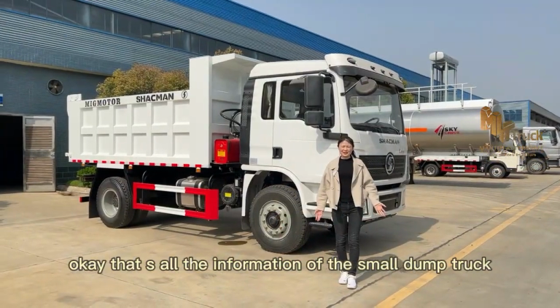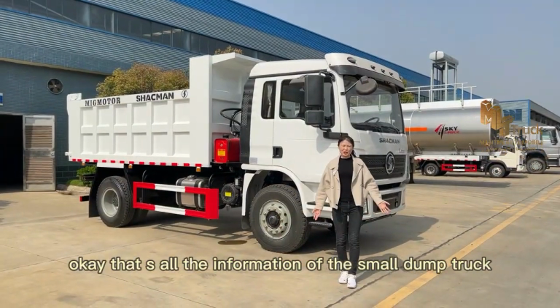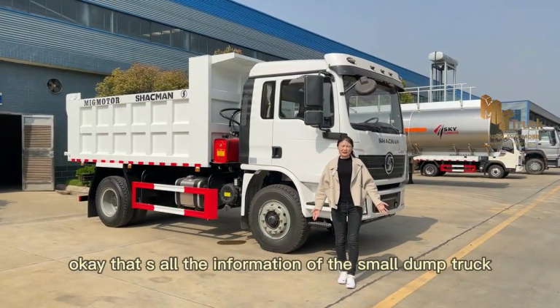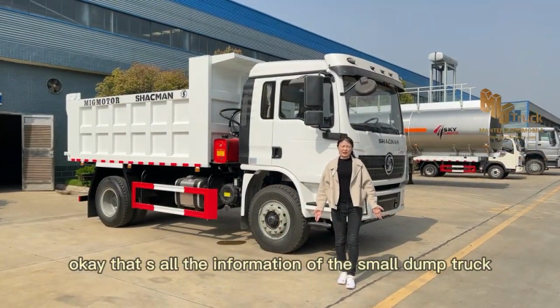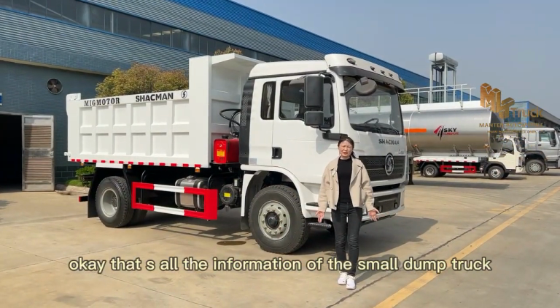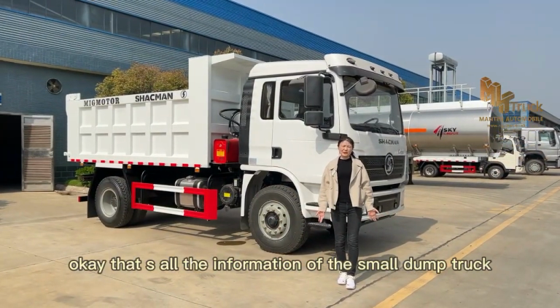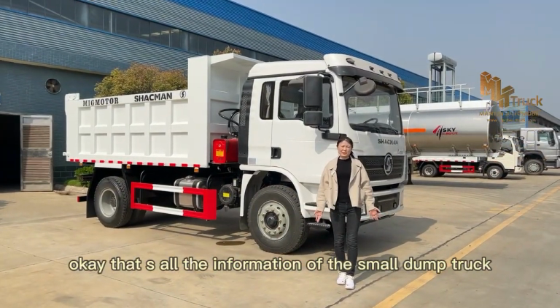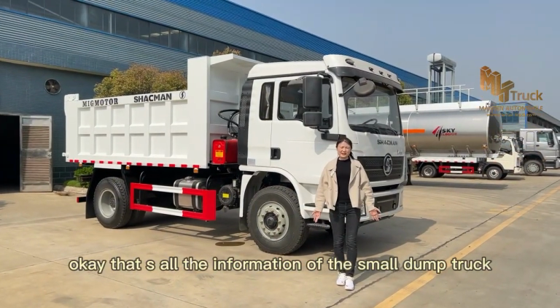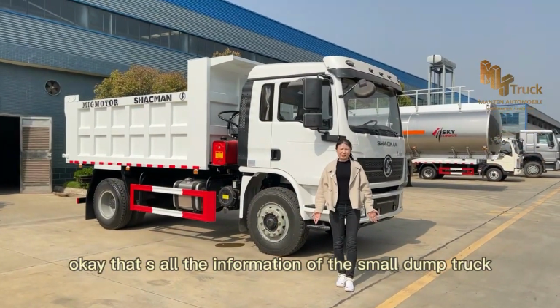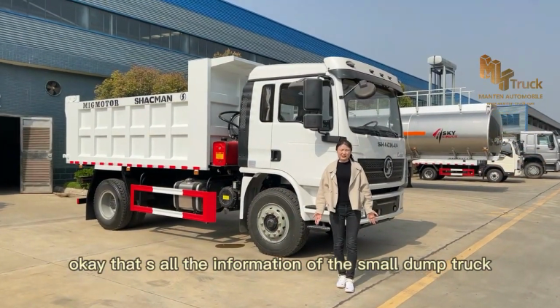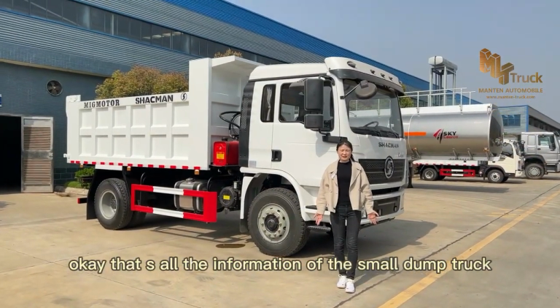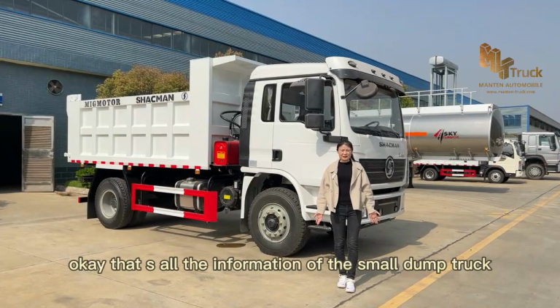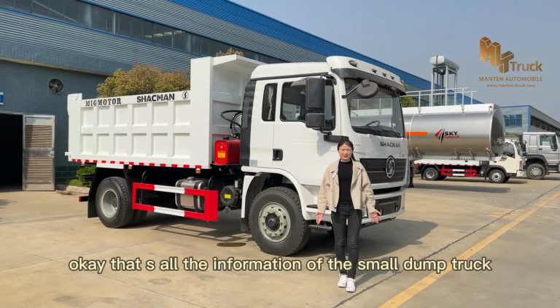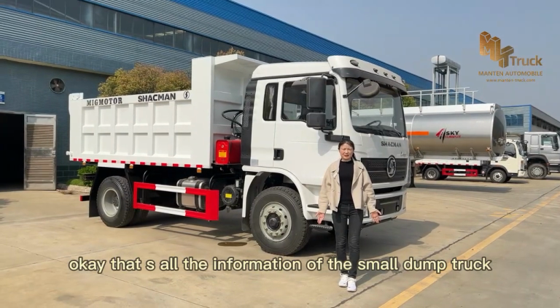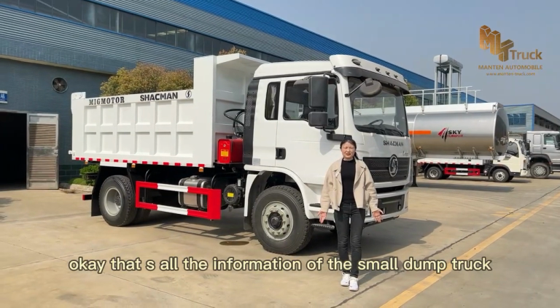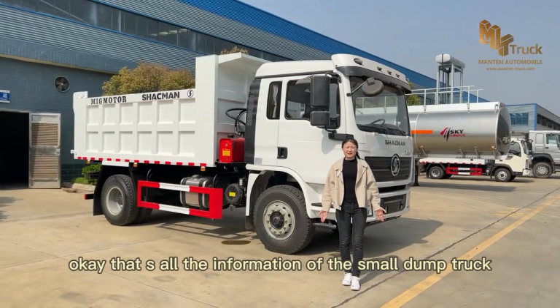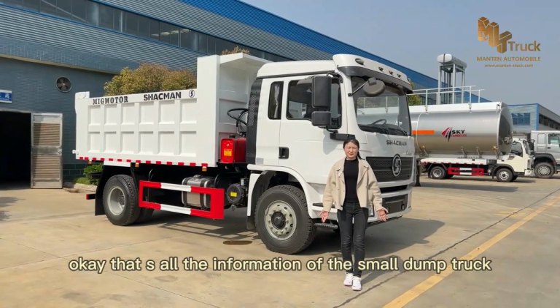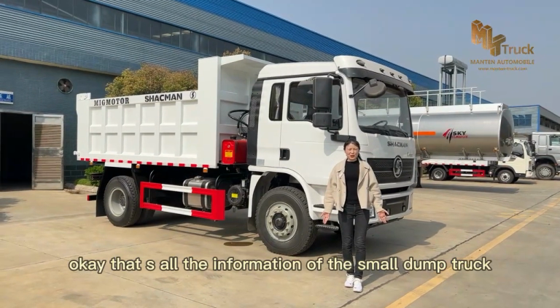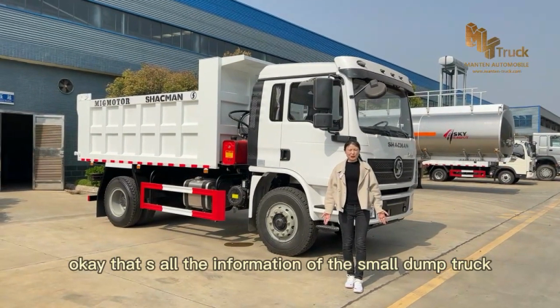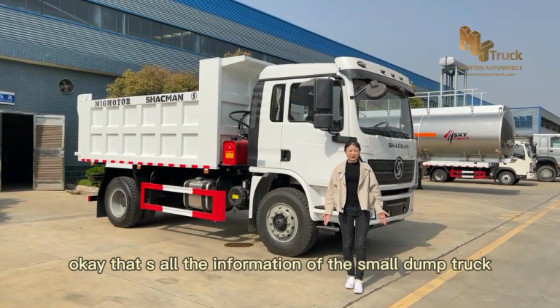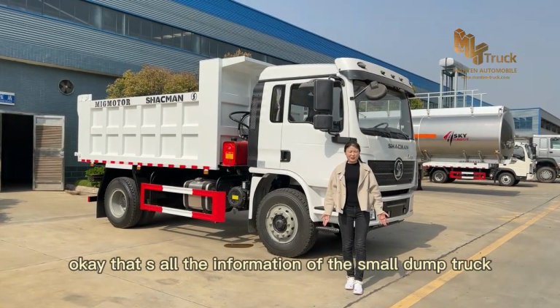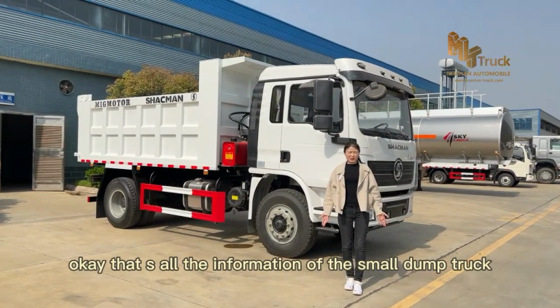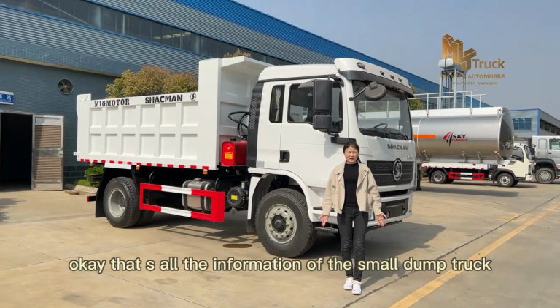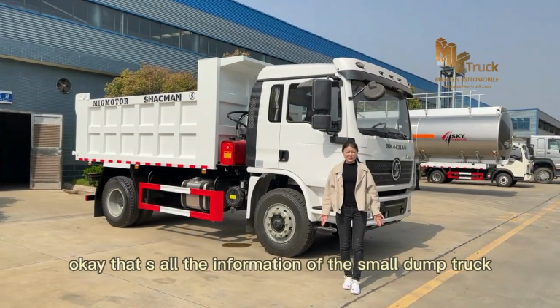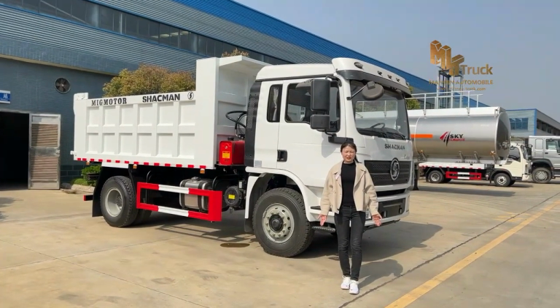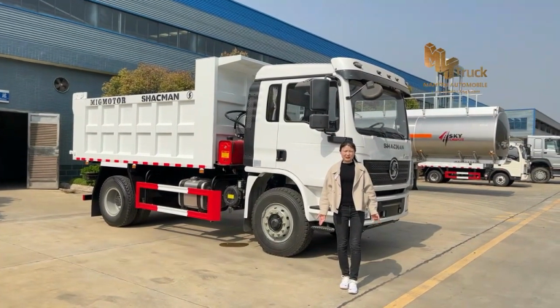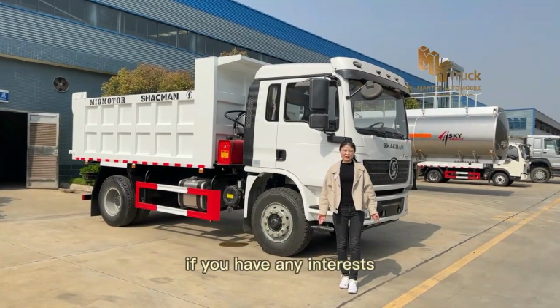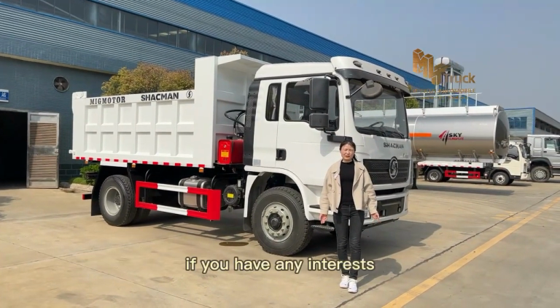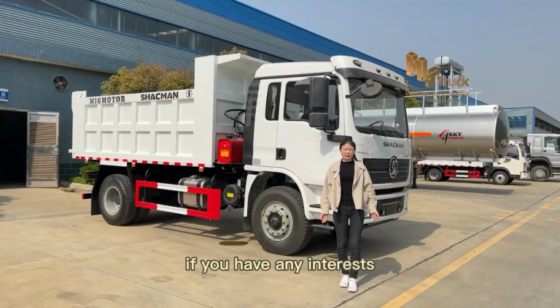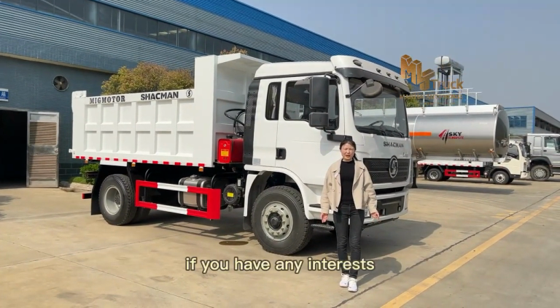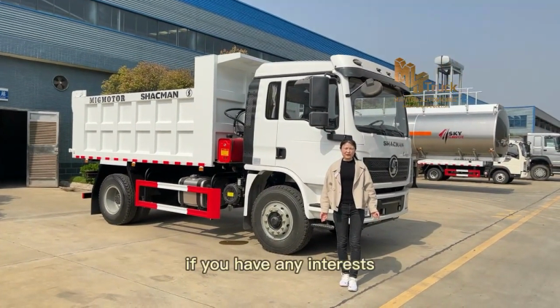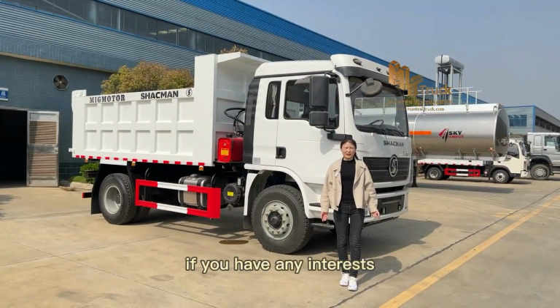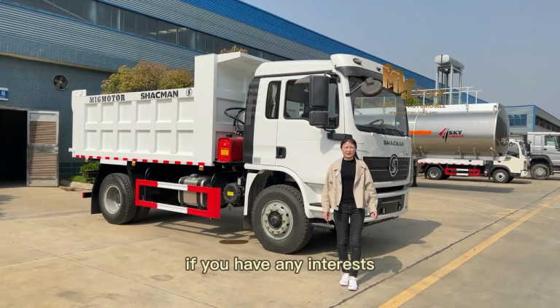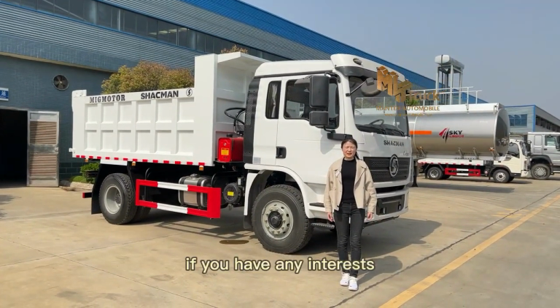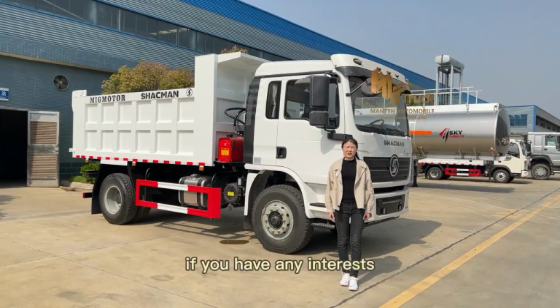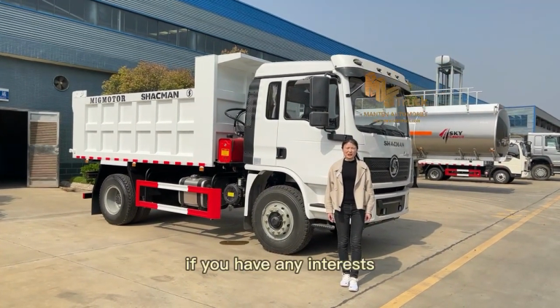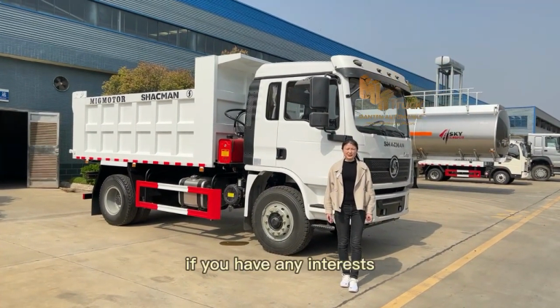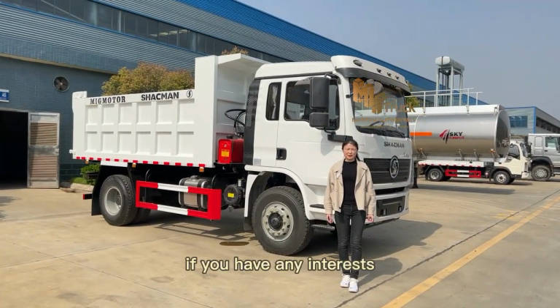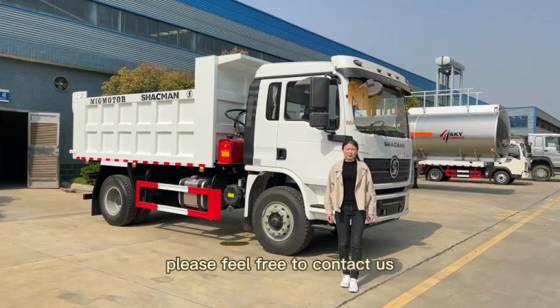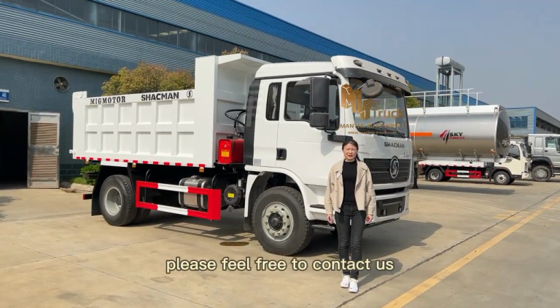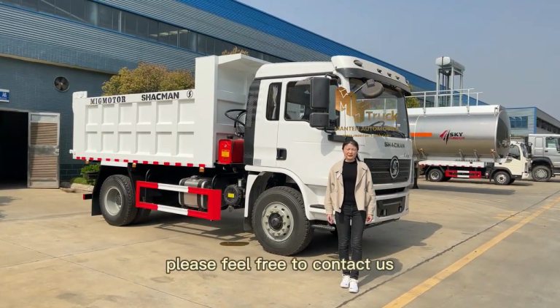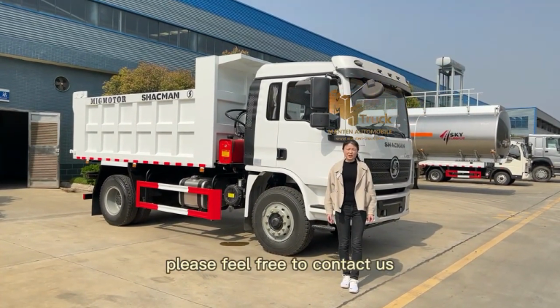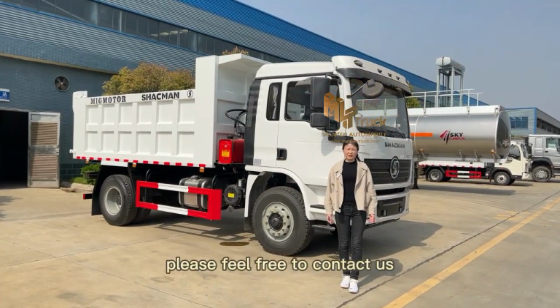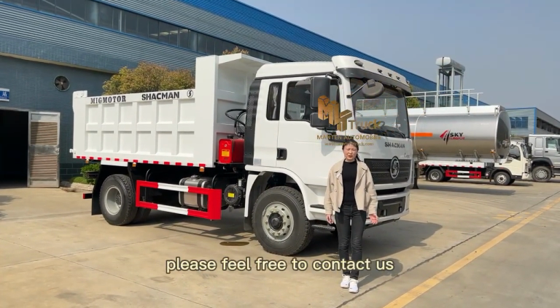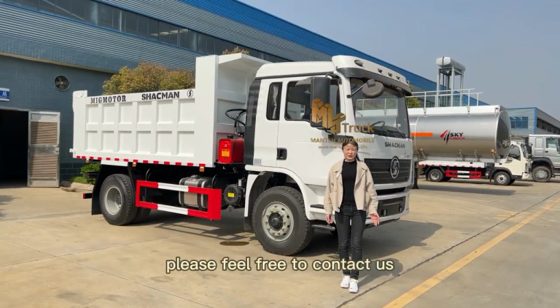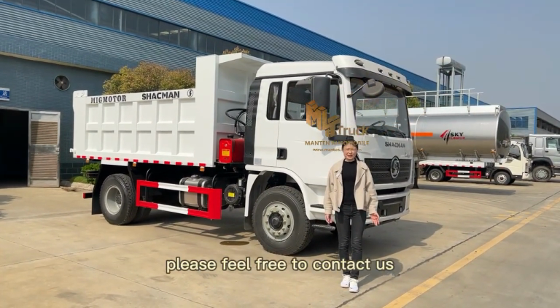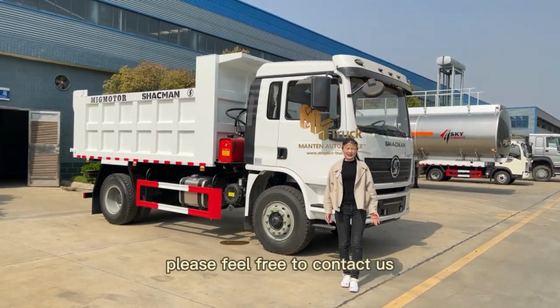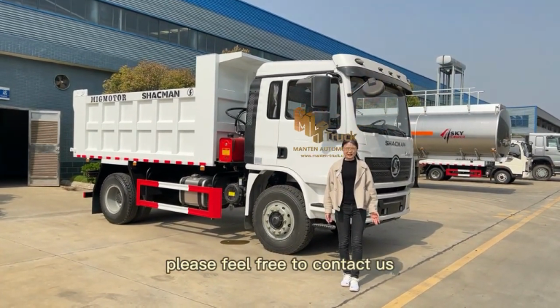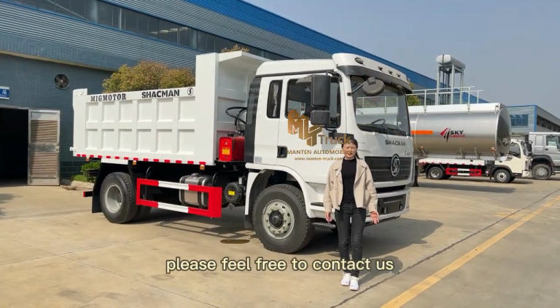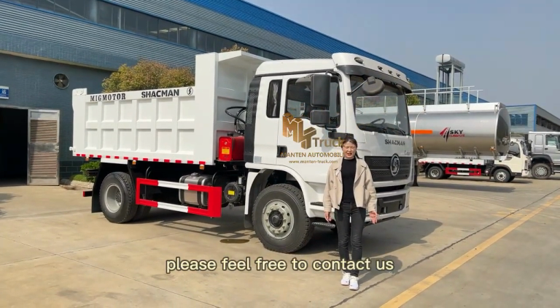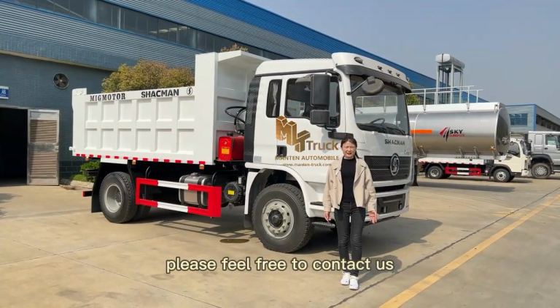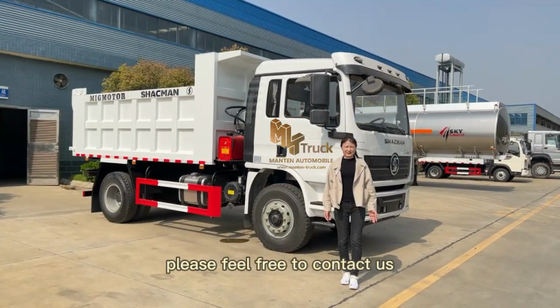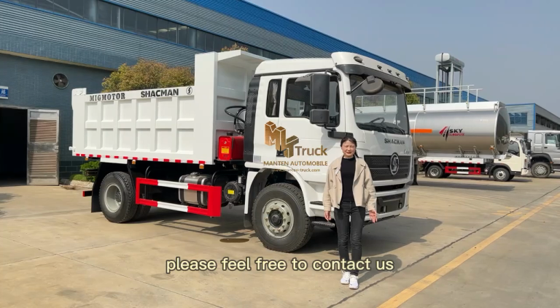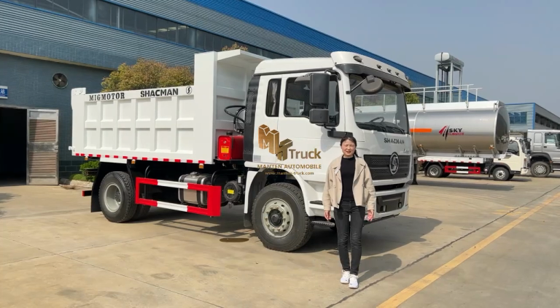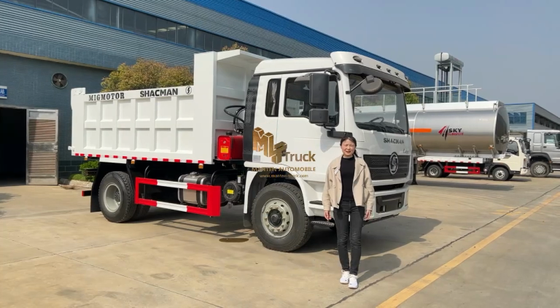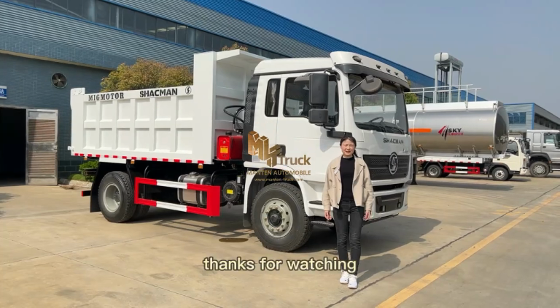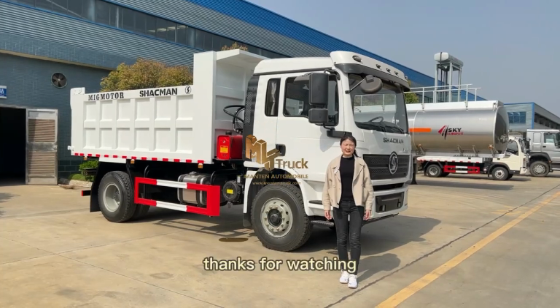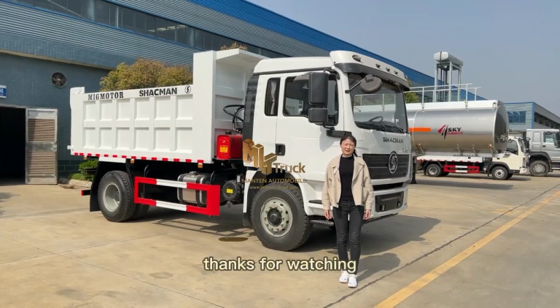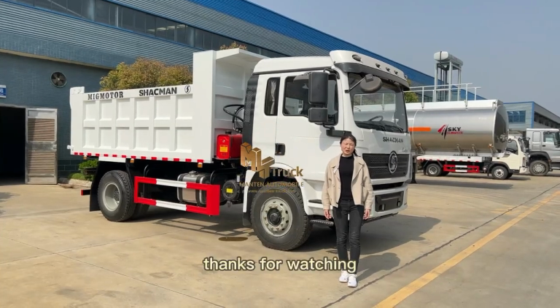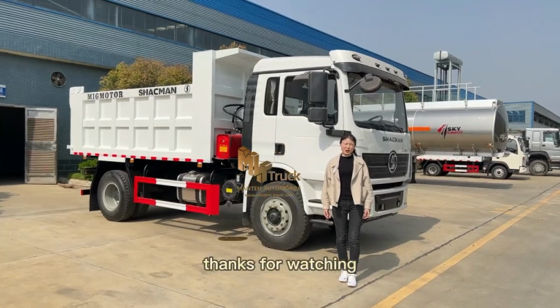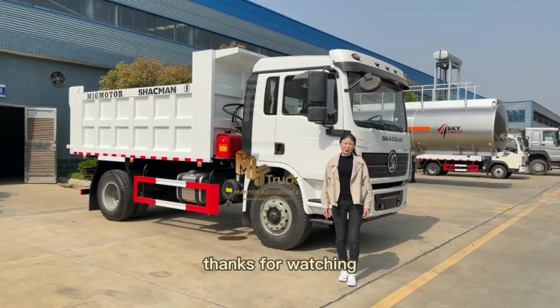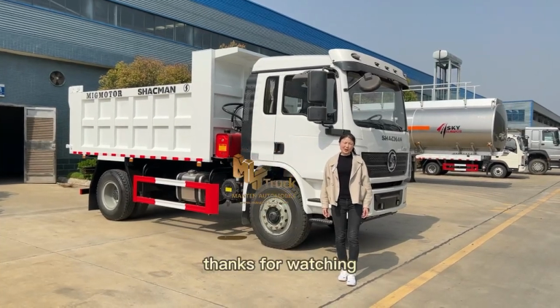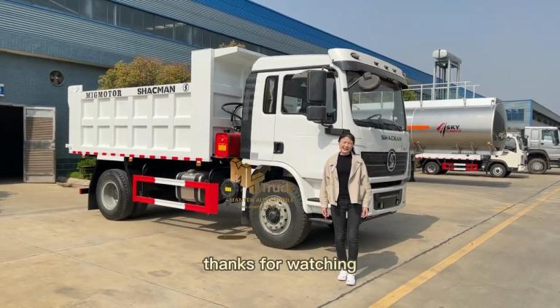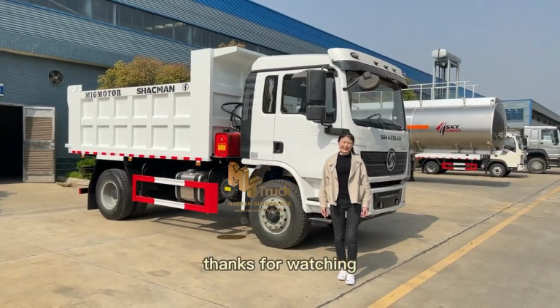That's all the information on the small dumper truck. If you have any interest, please feel free to contact us. Thanks for watching.